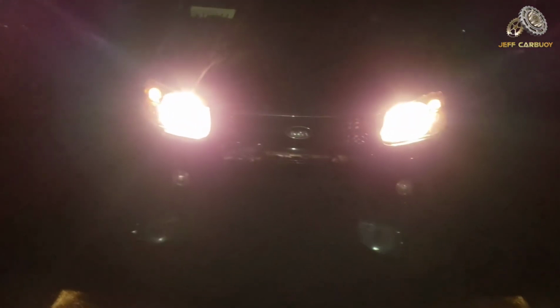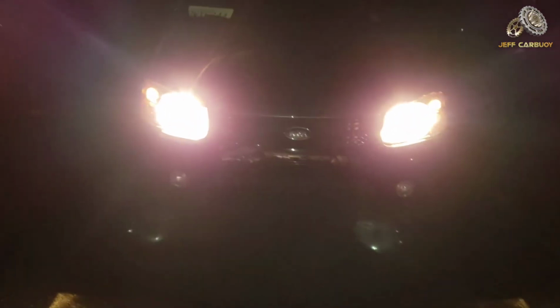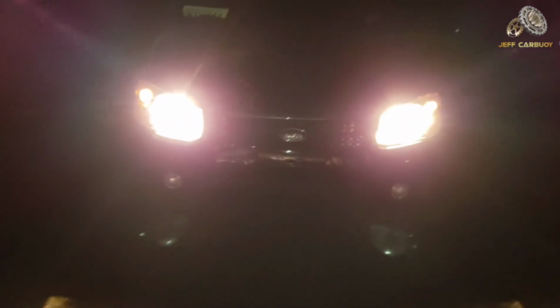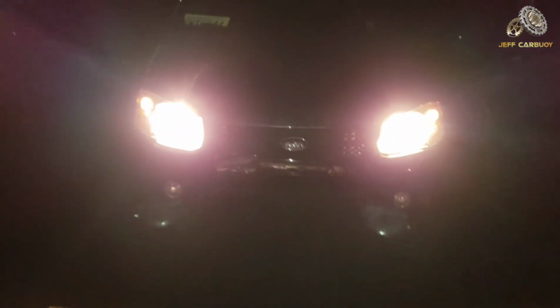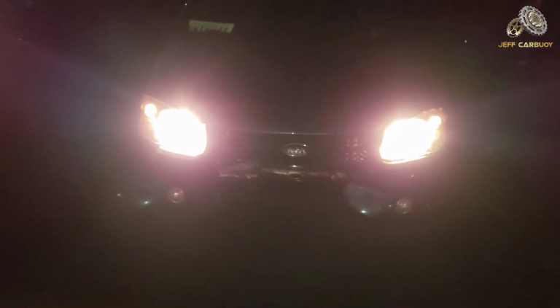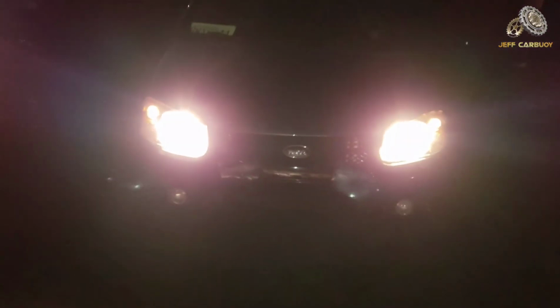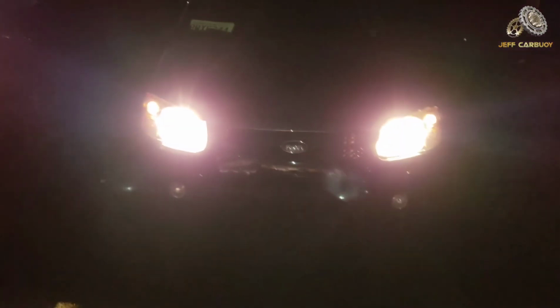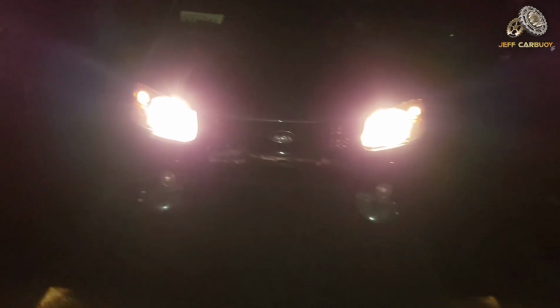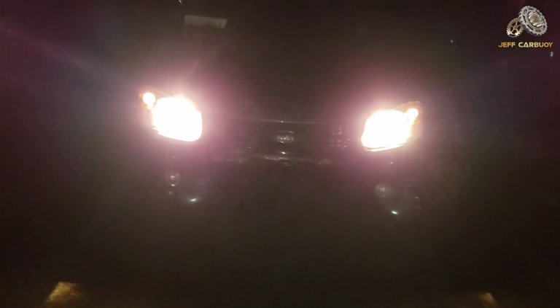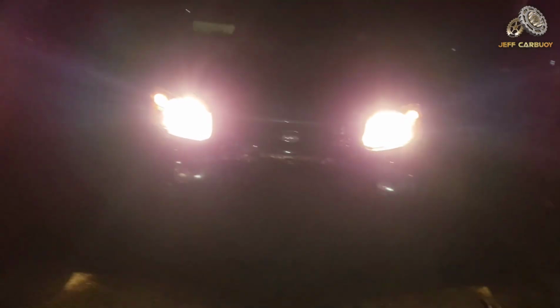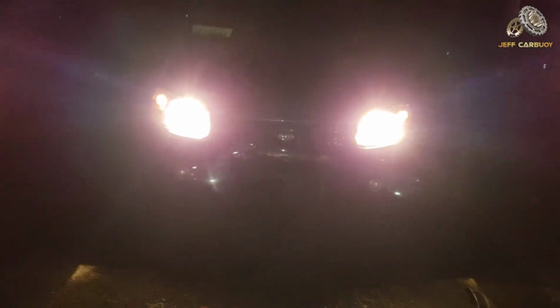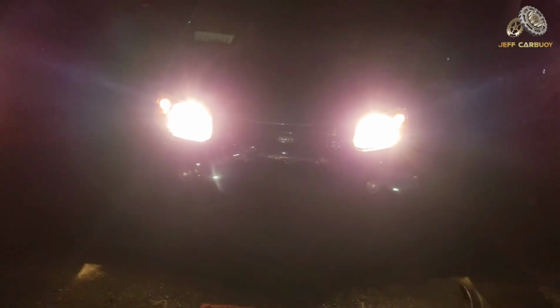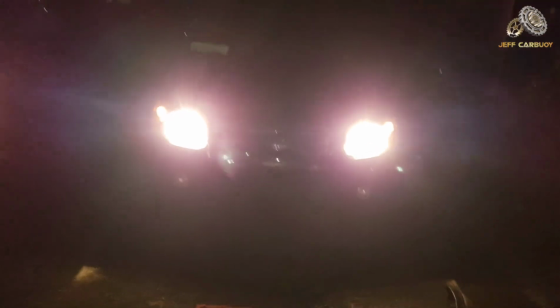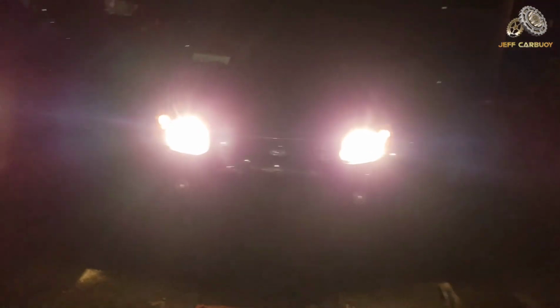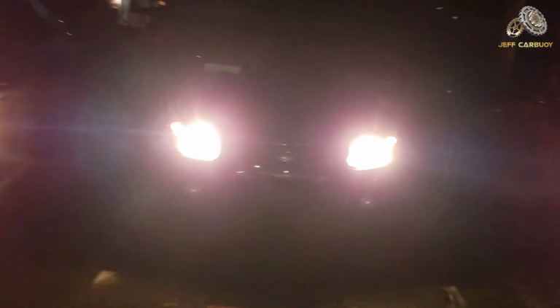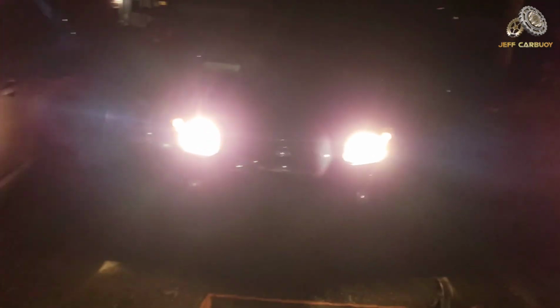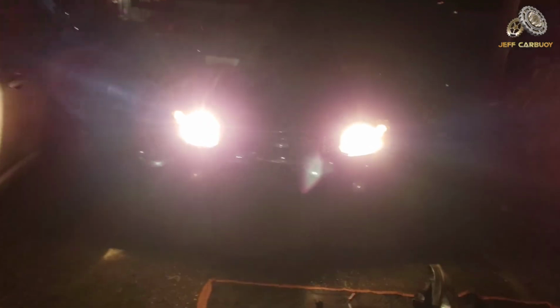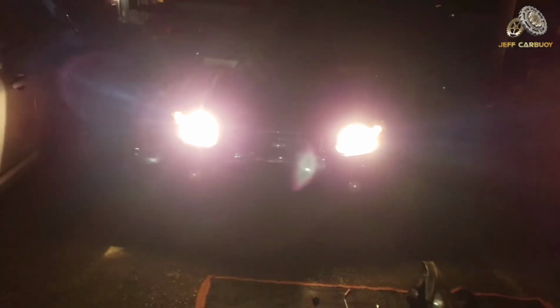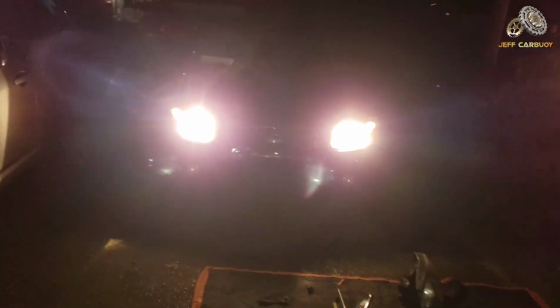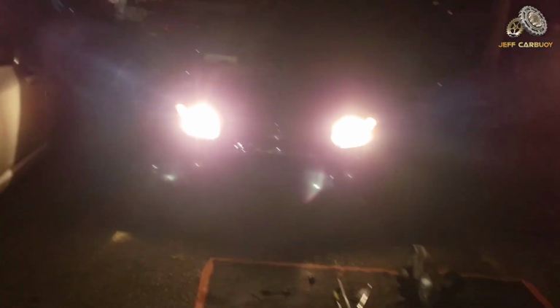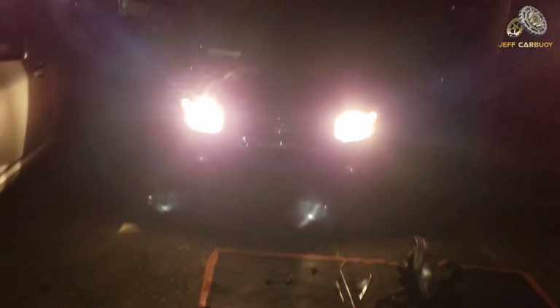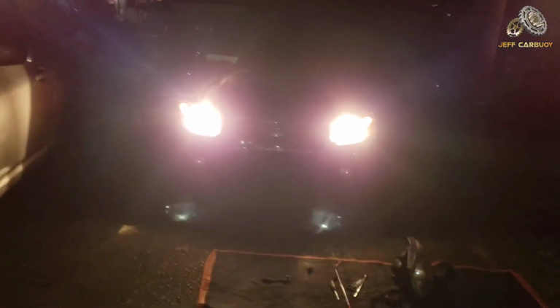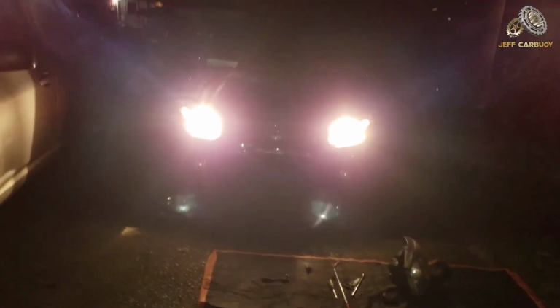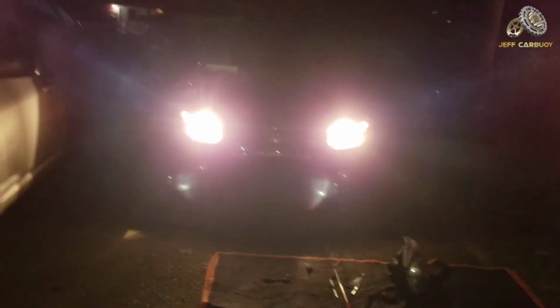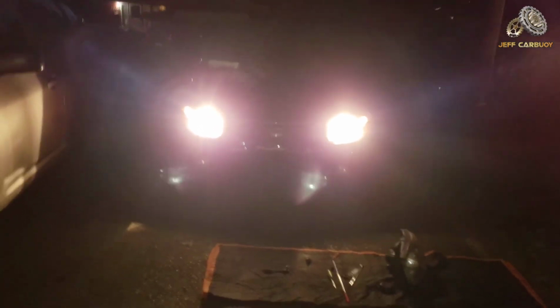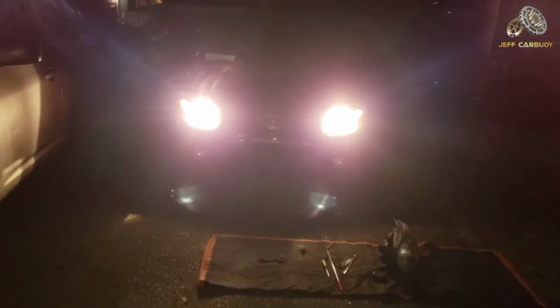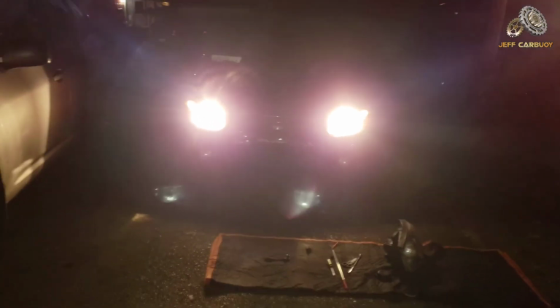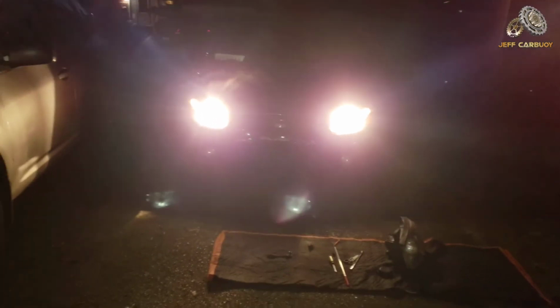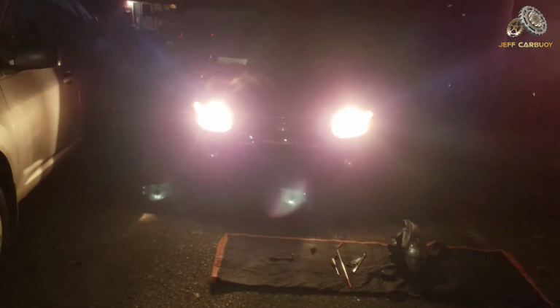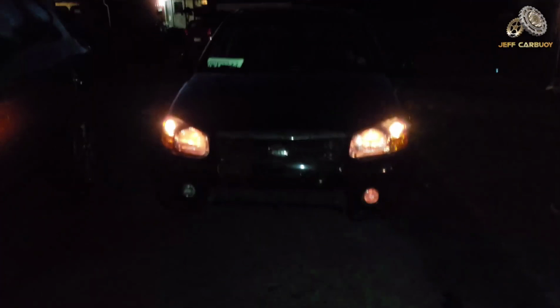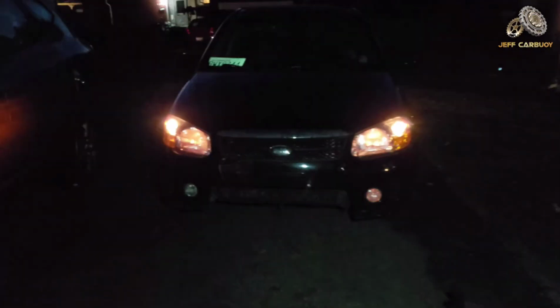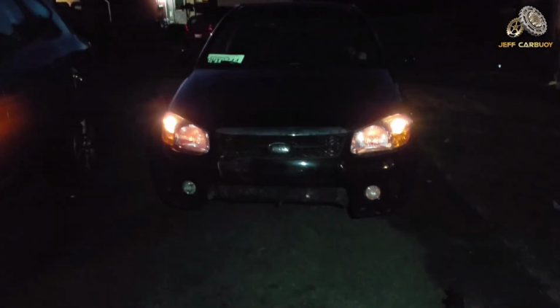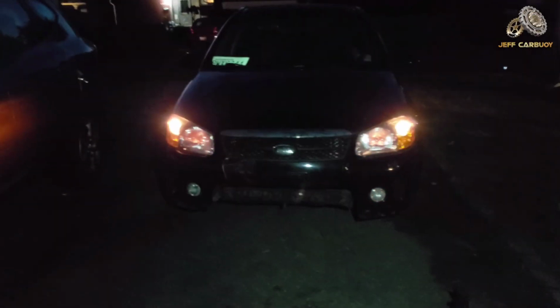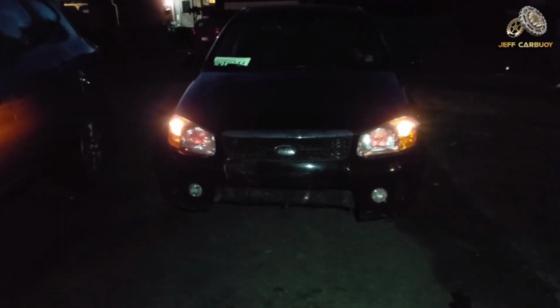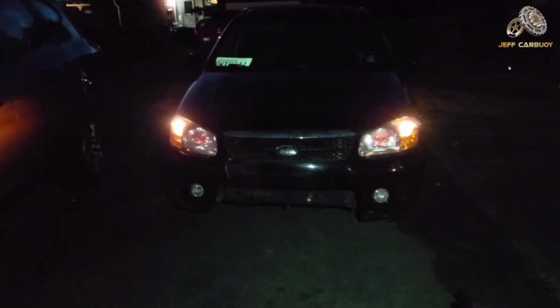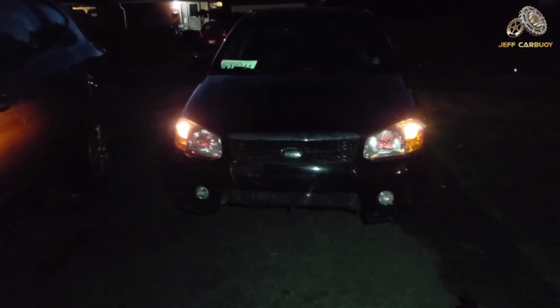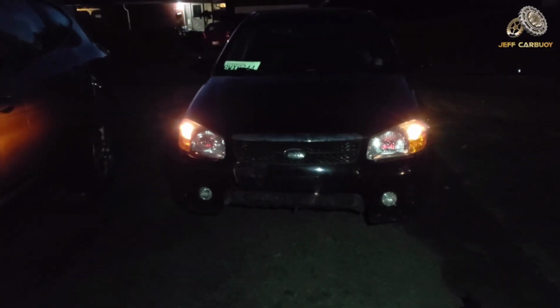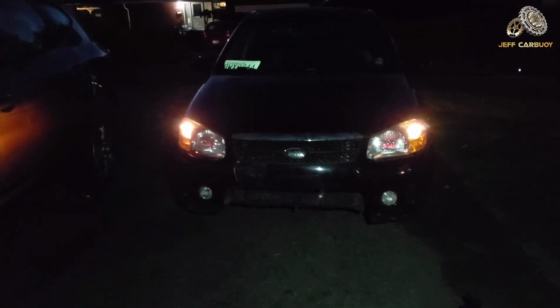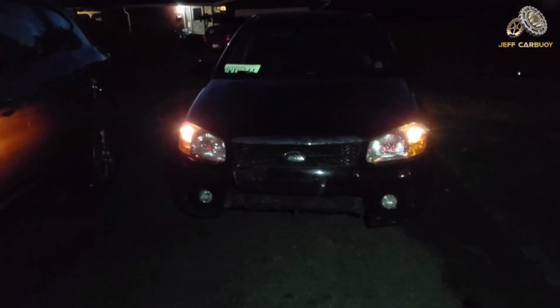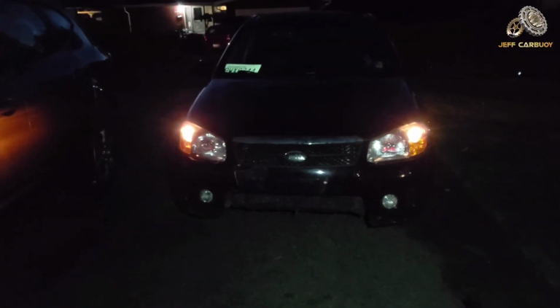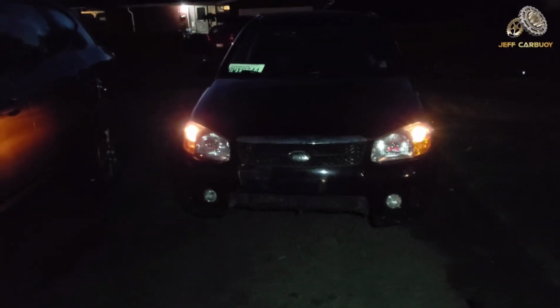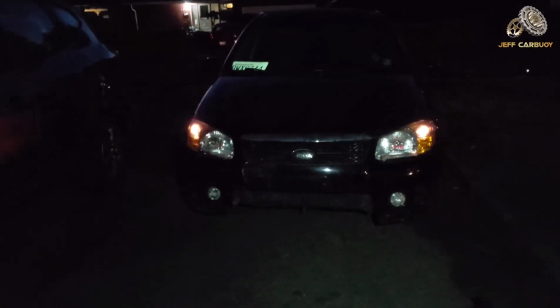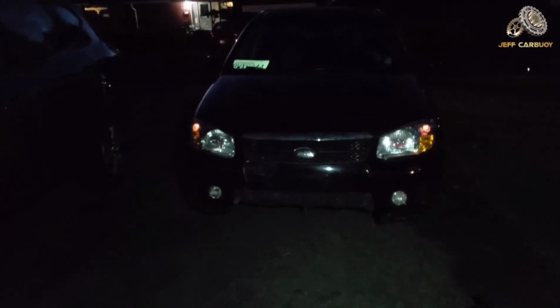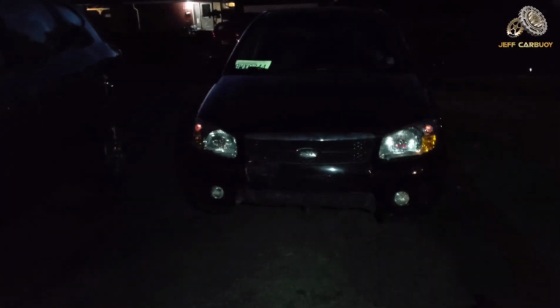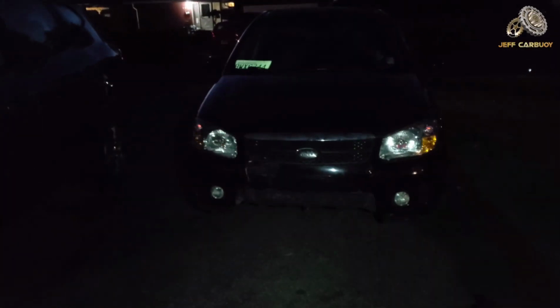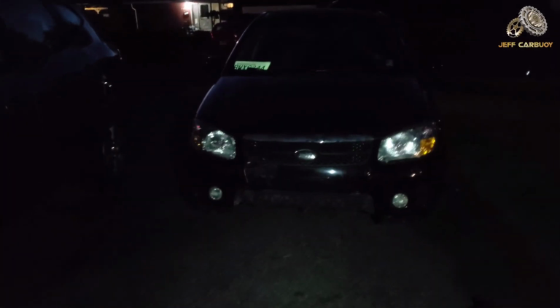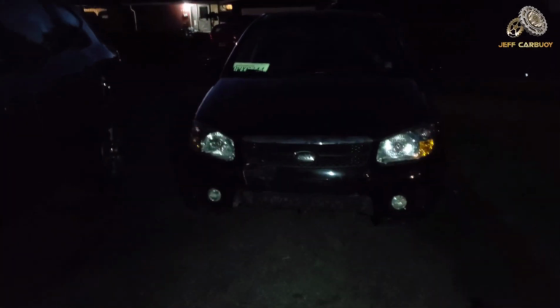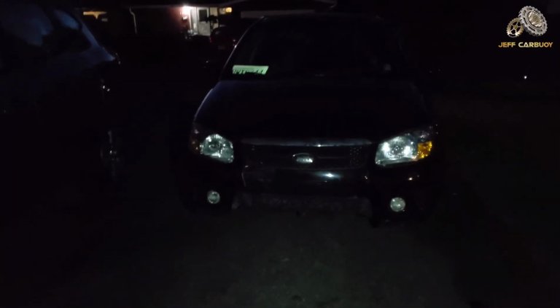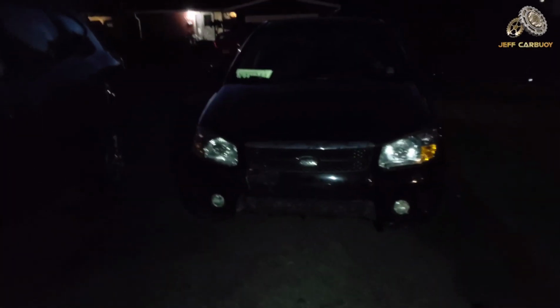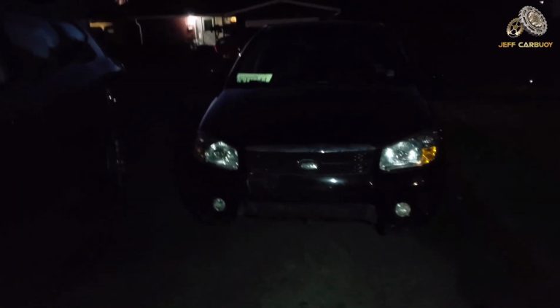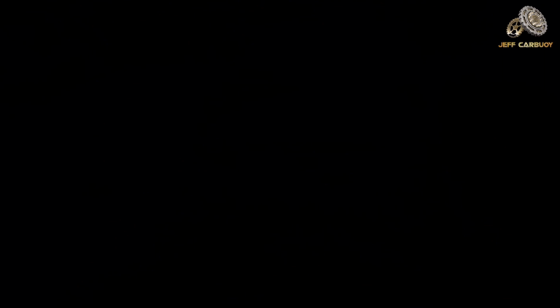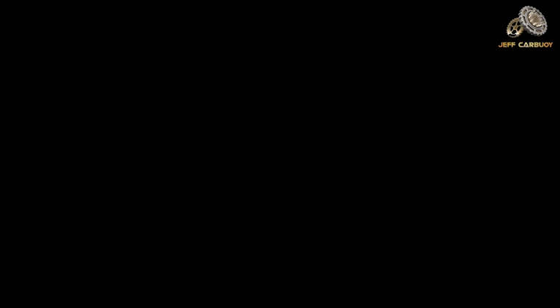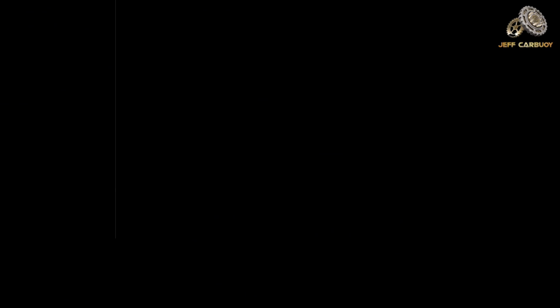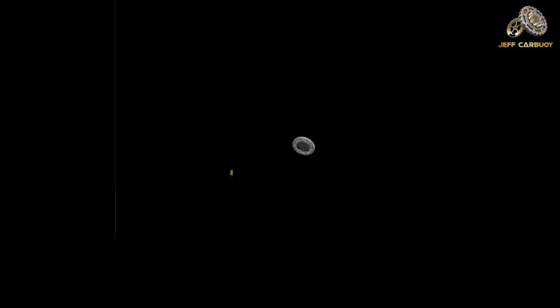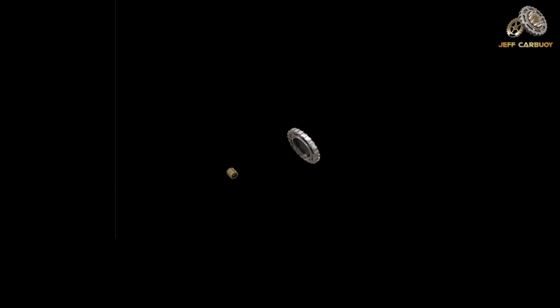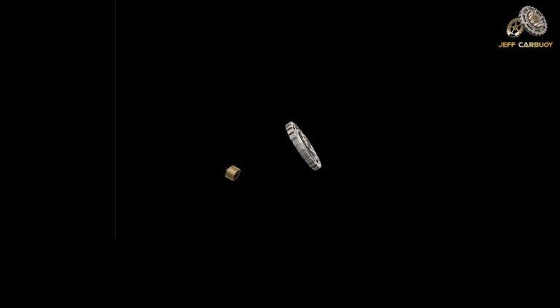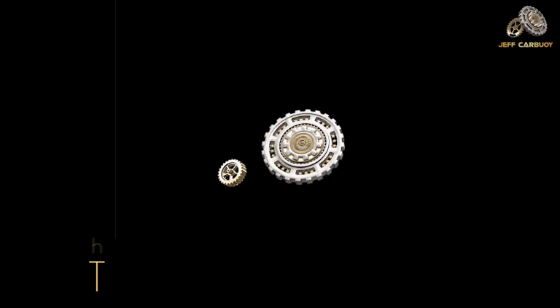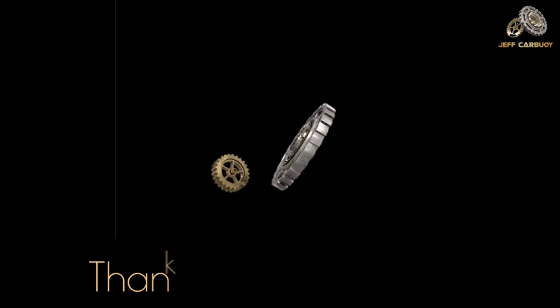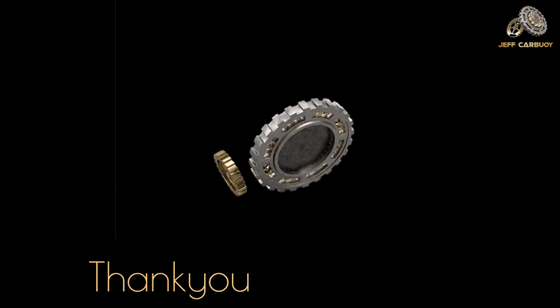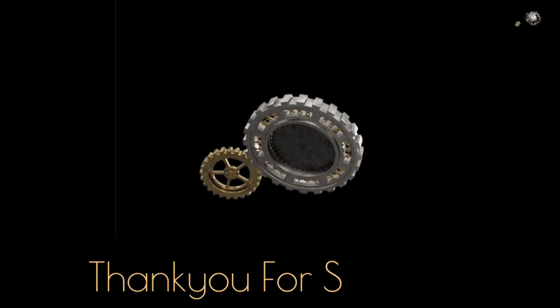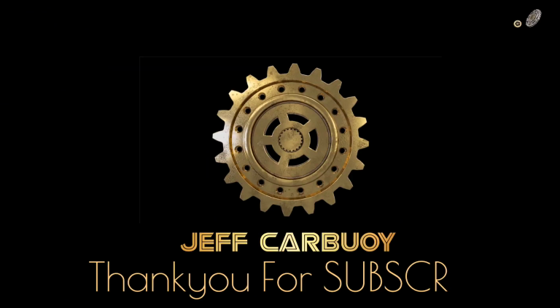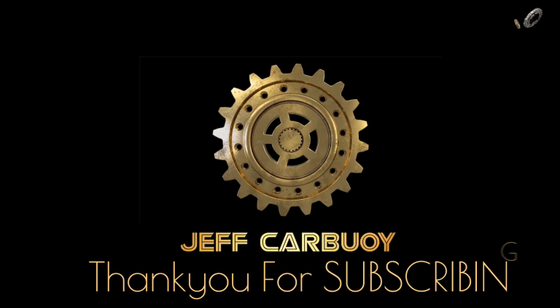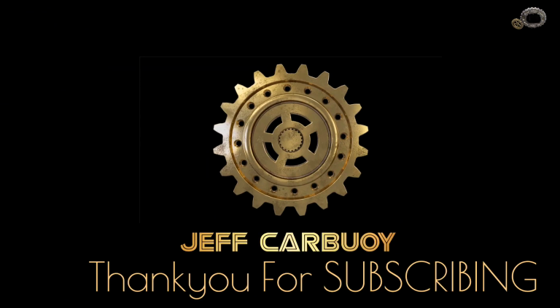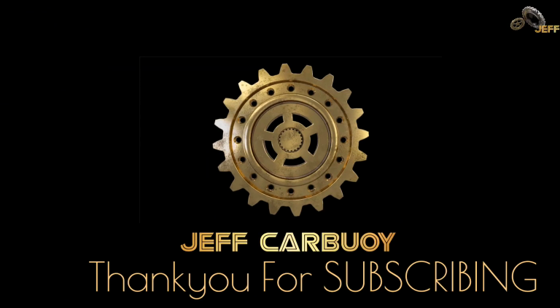As you can see, all the lights are working perfectly. Thank you very much for watching — stay tuned.